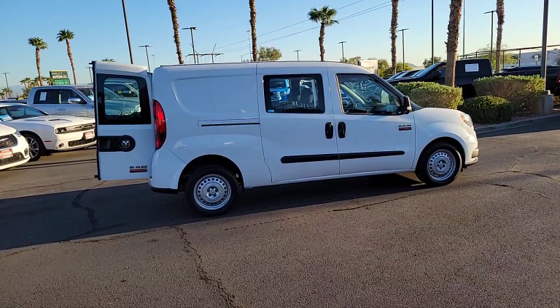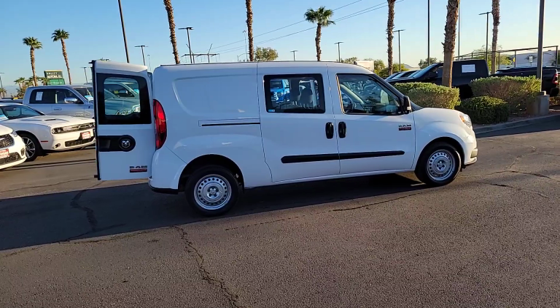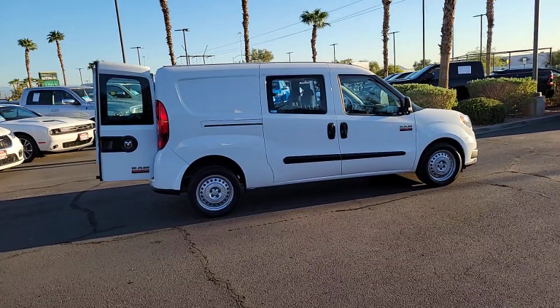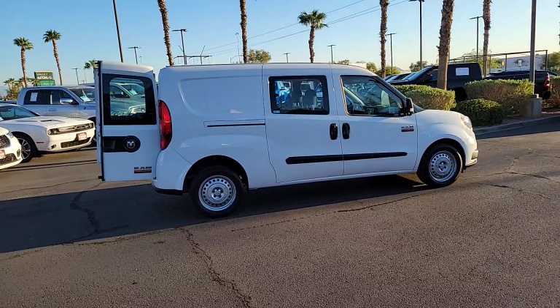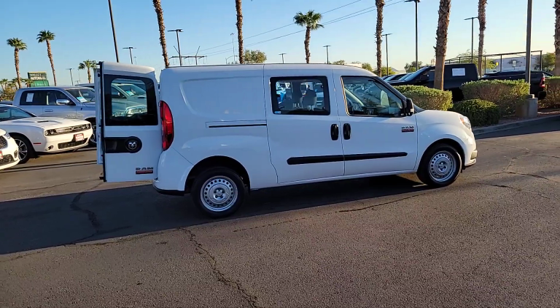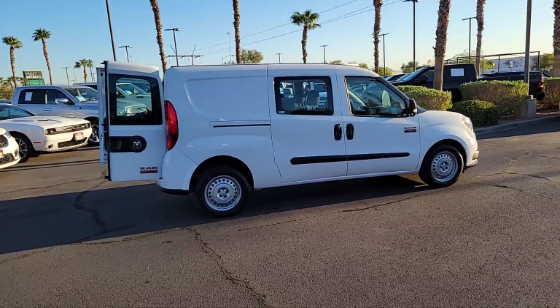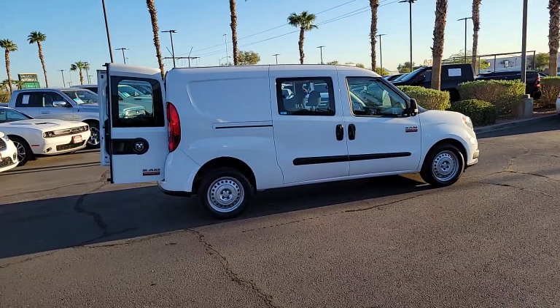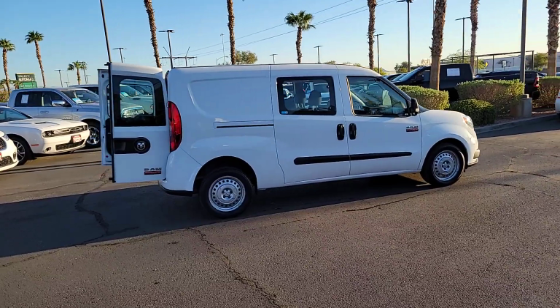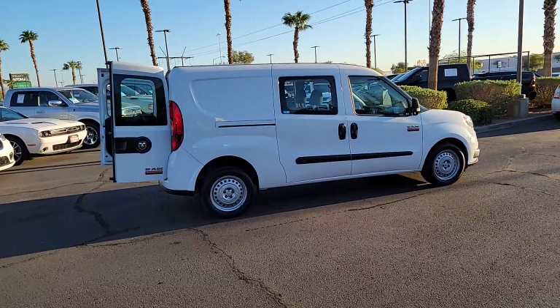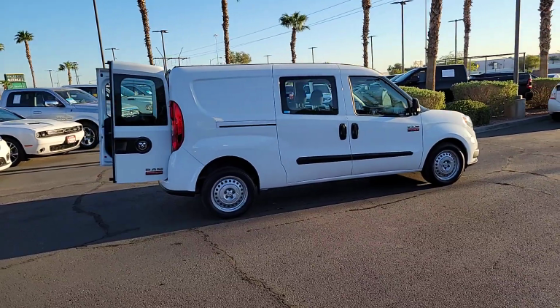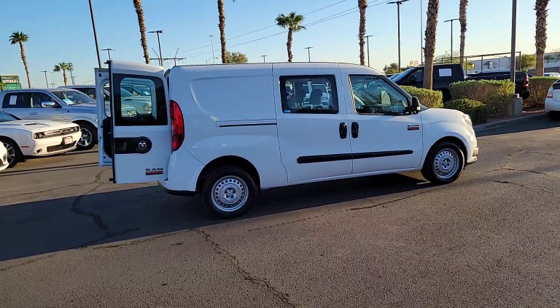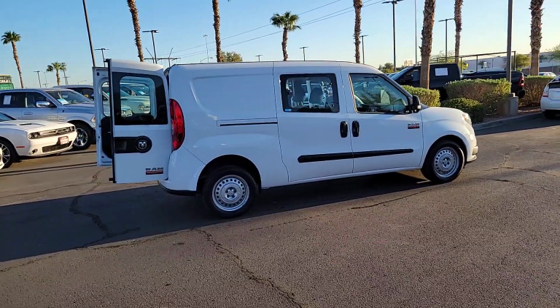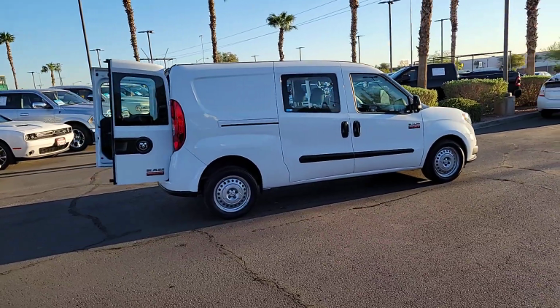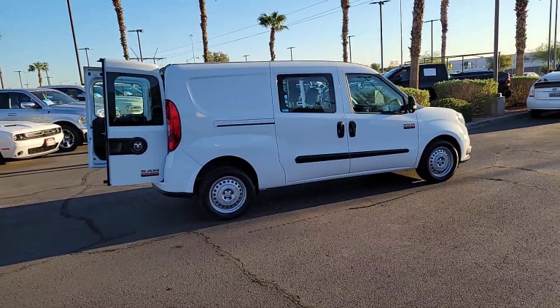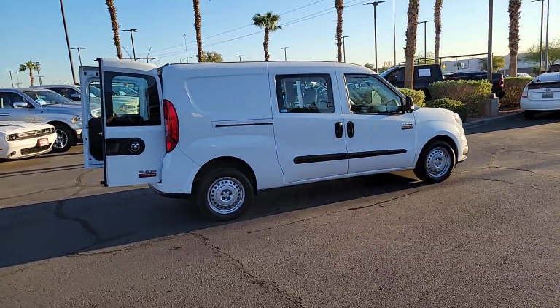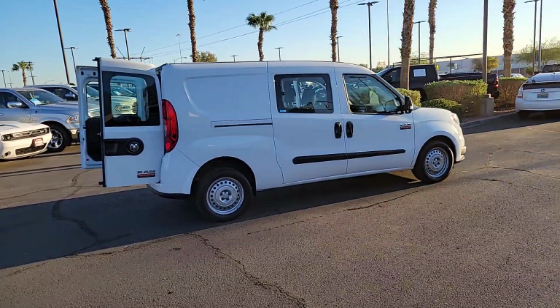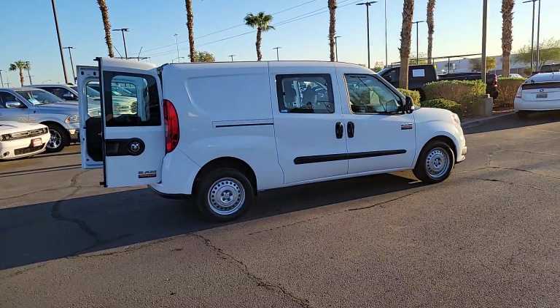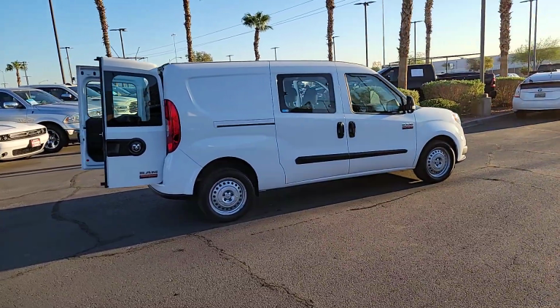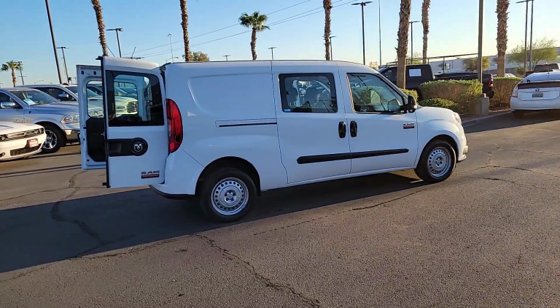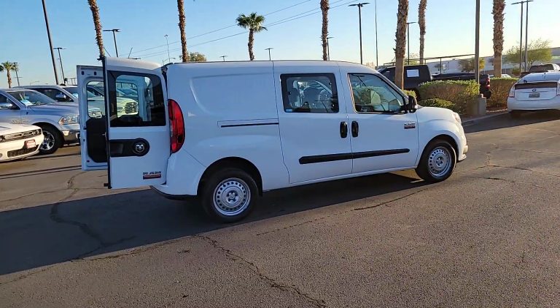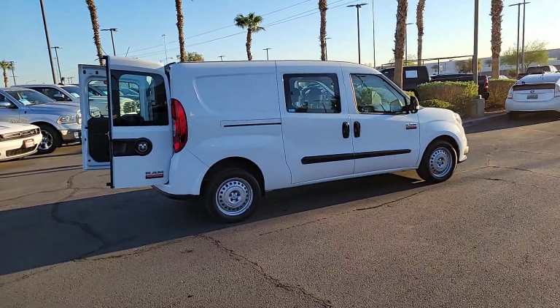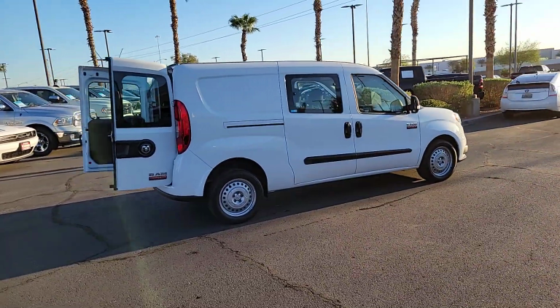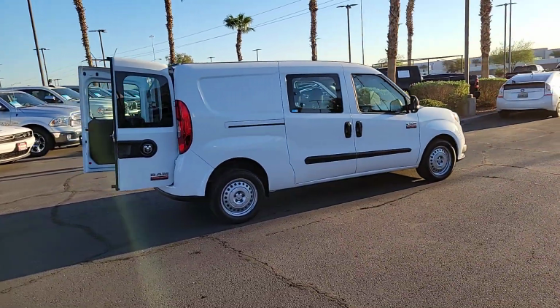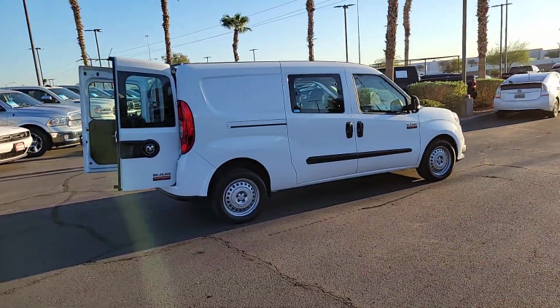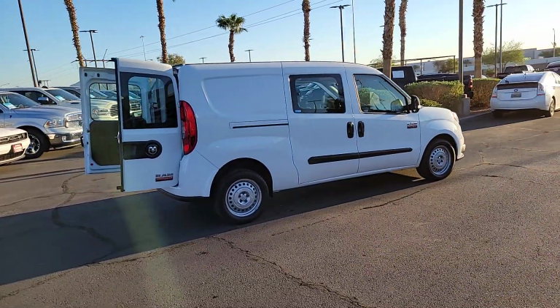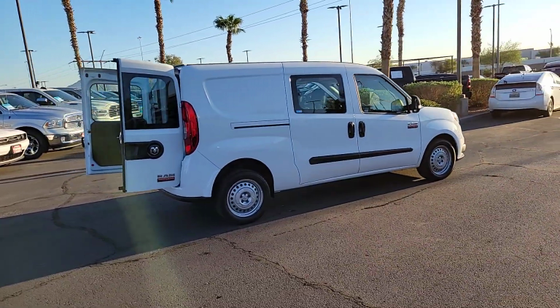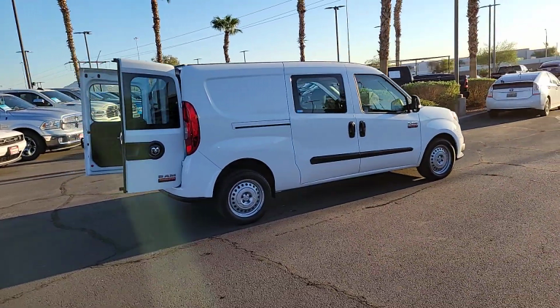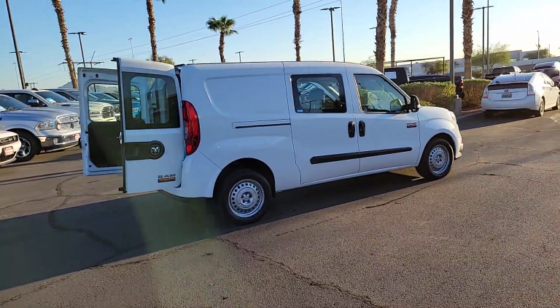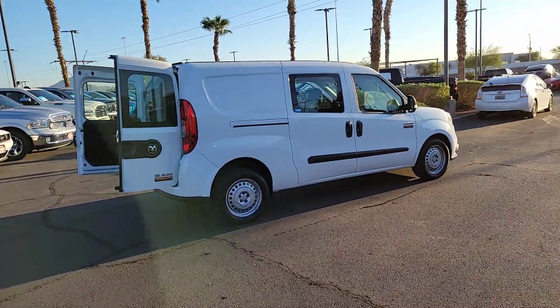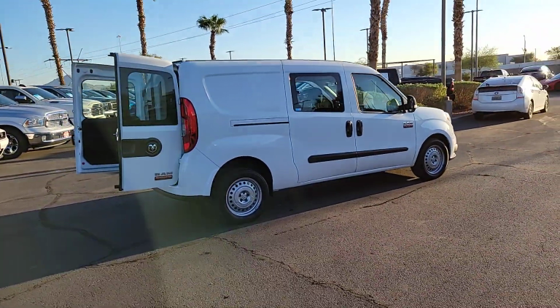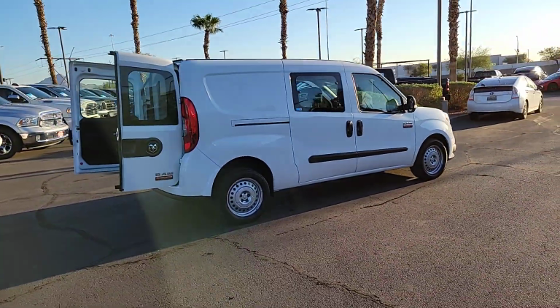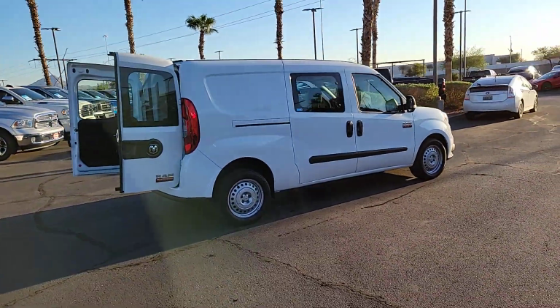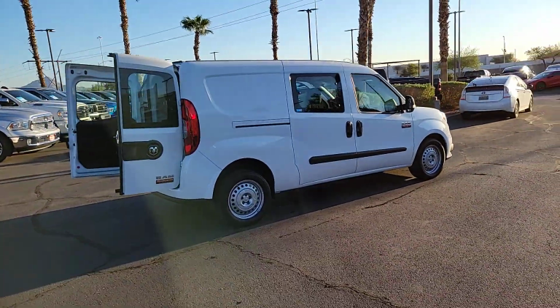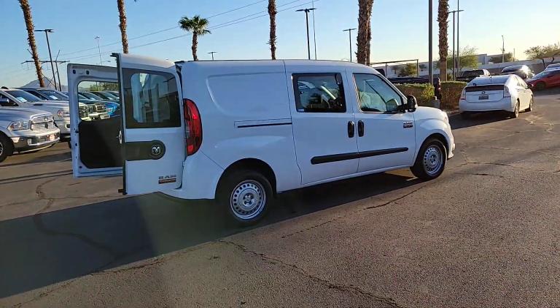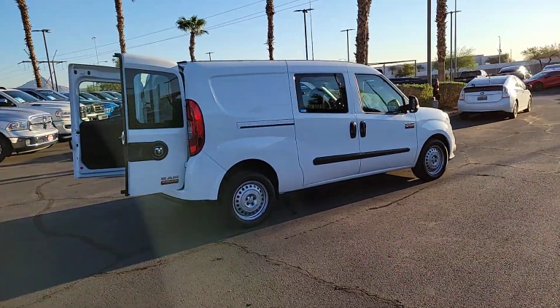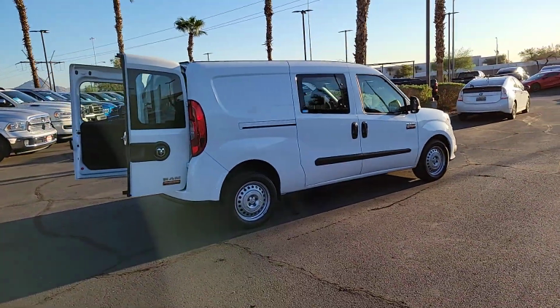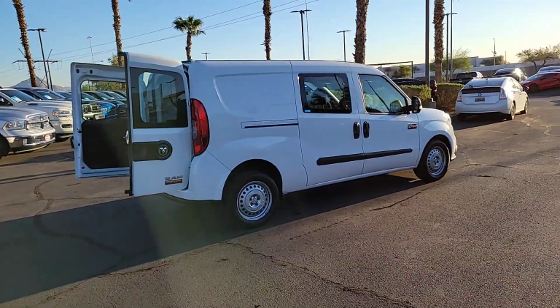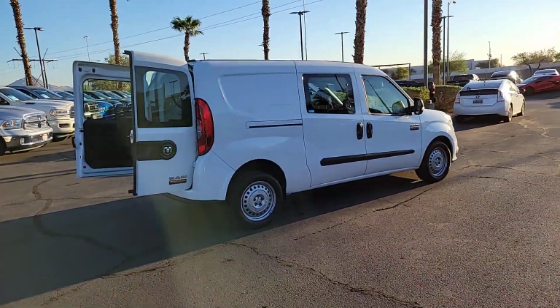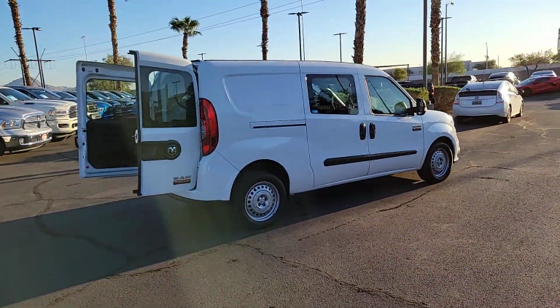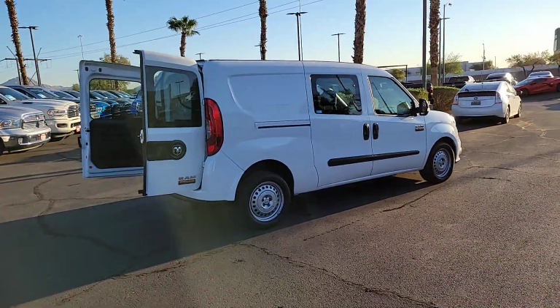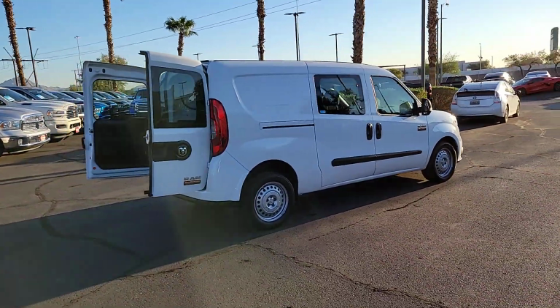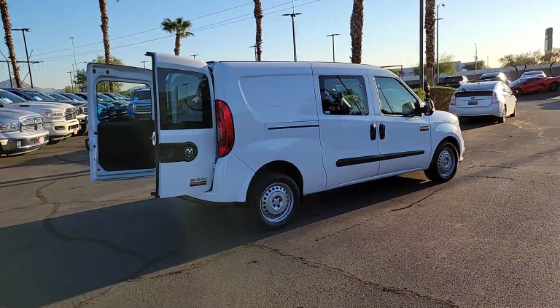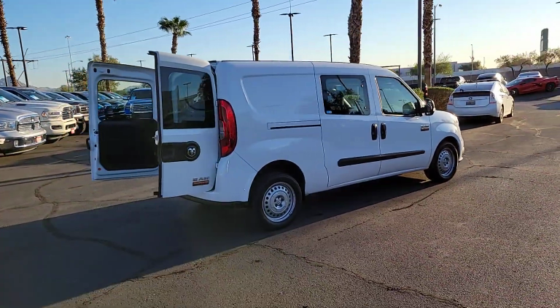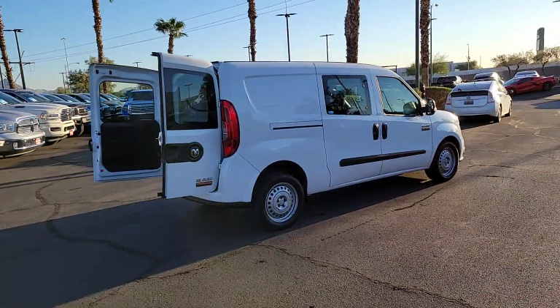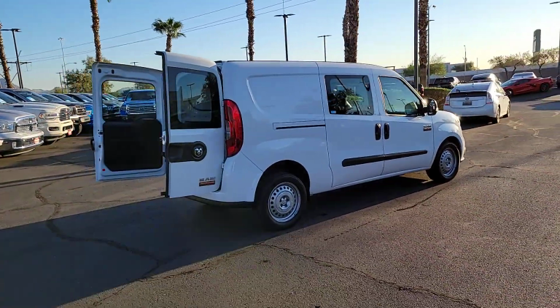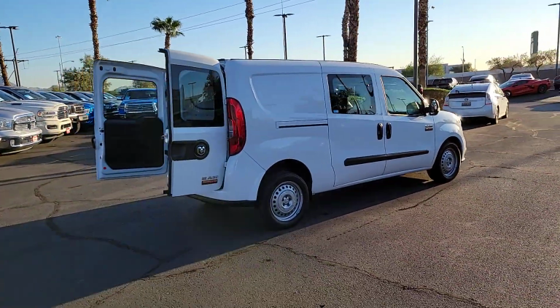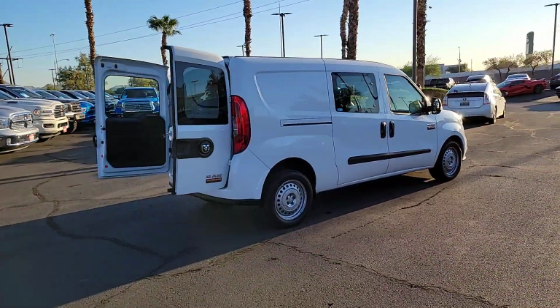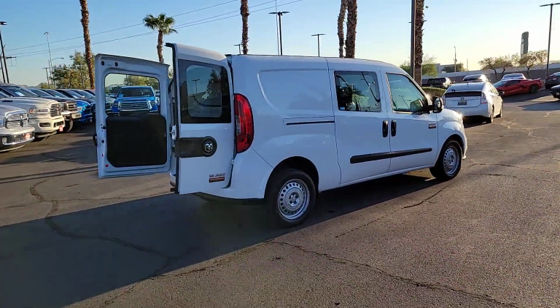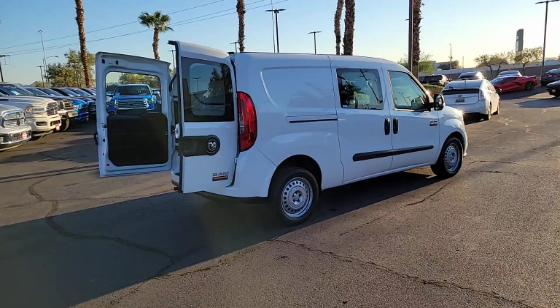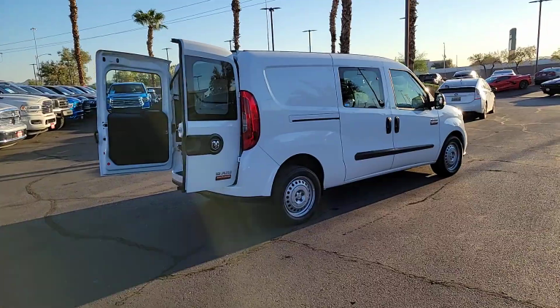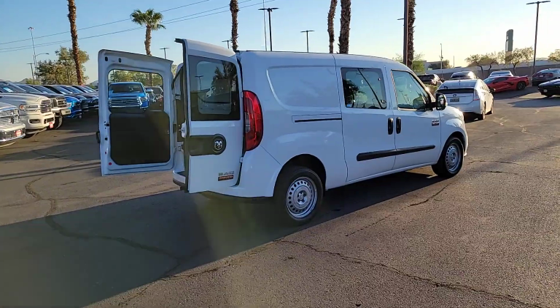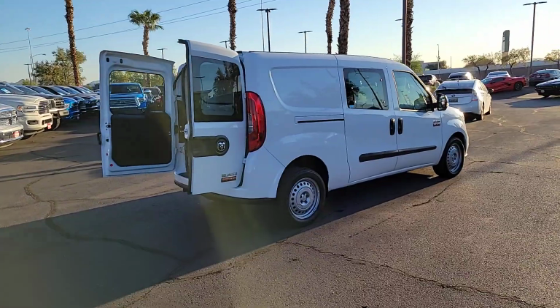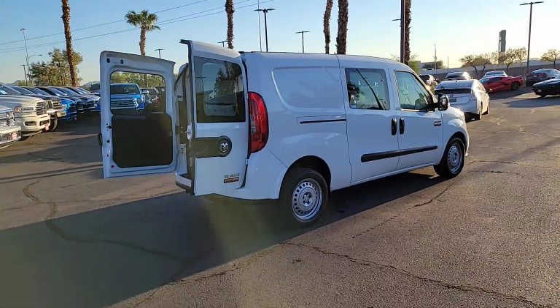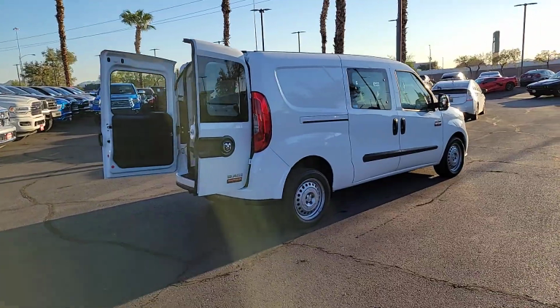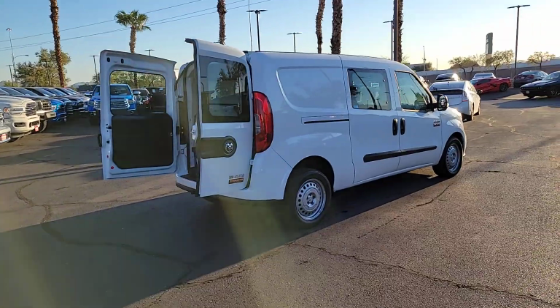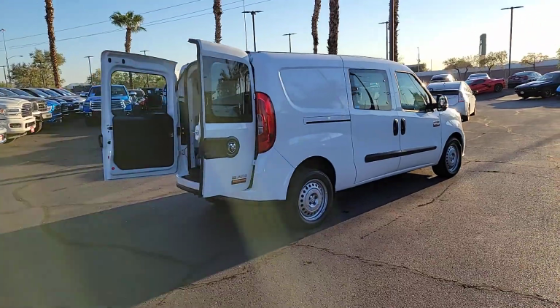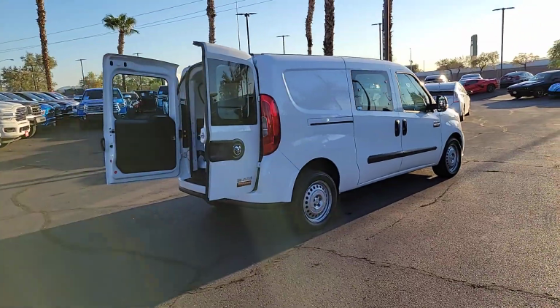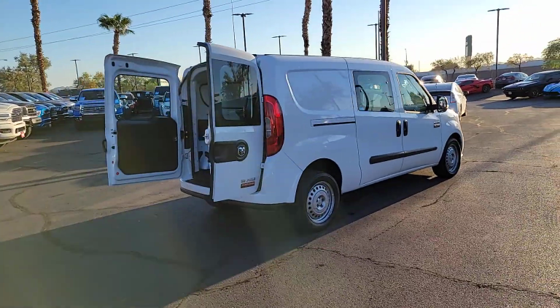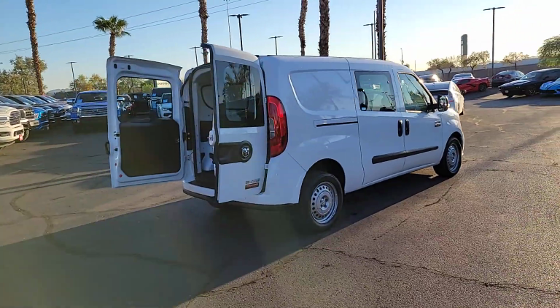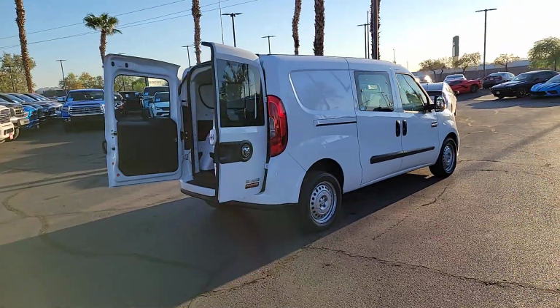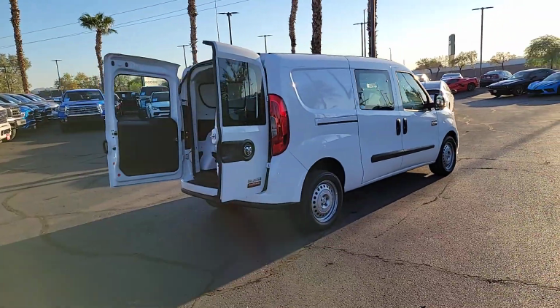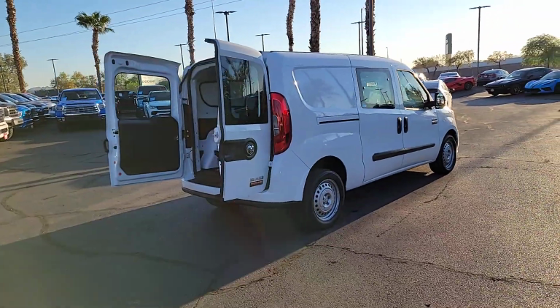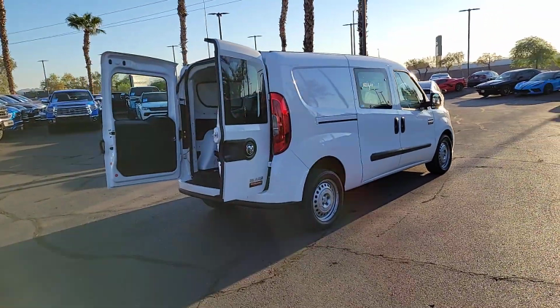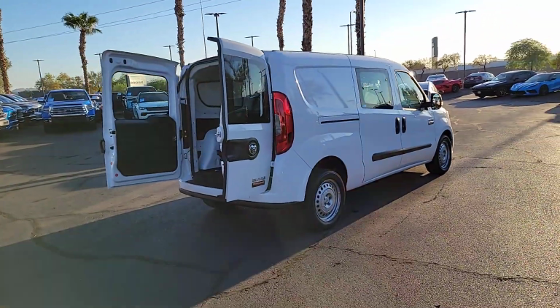Capable, economical, and no-nonsense, this nimble, well-equipped work van offers what it takes to power your business.